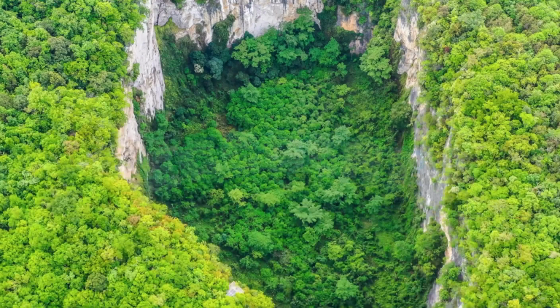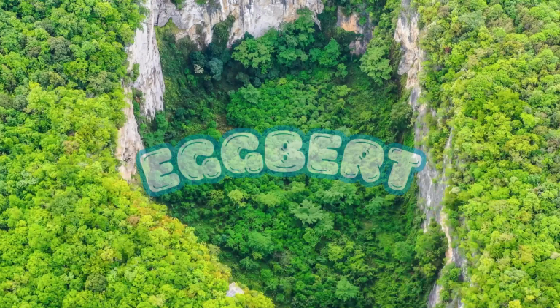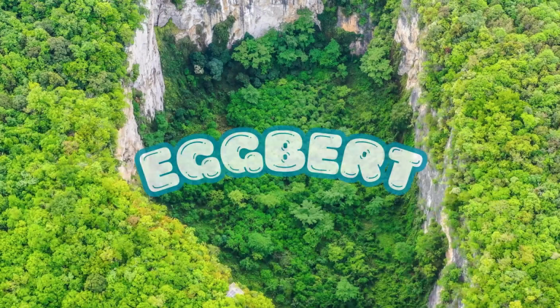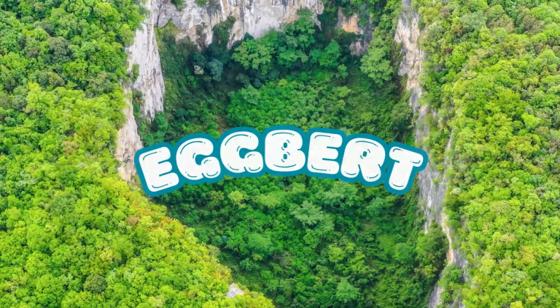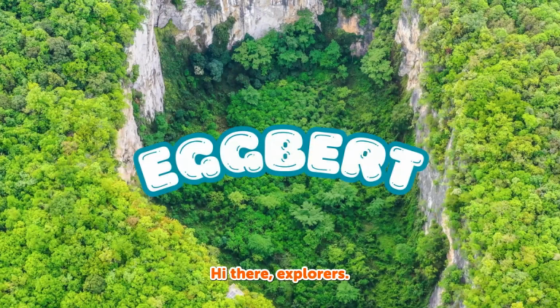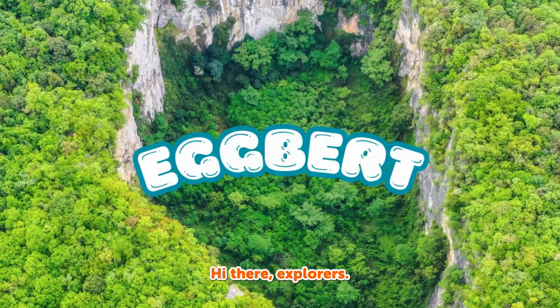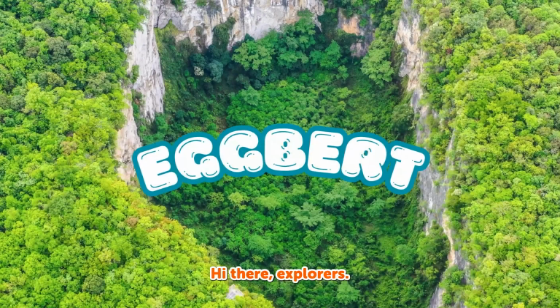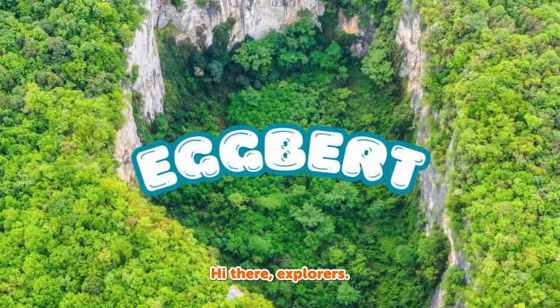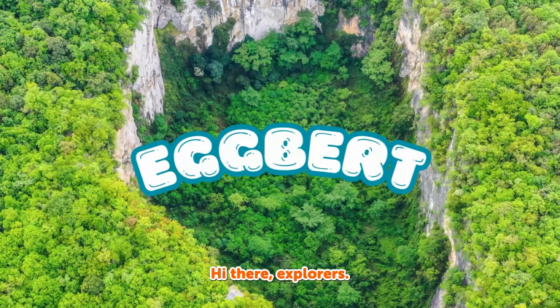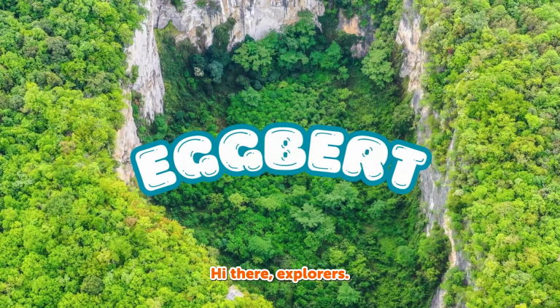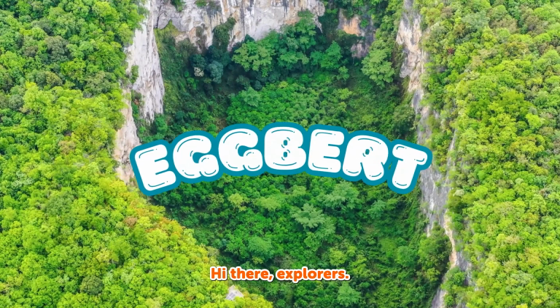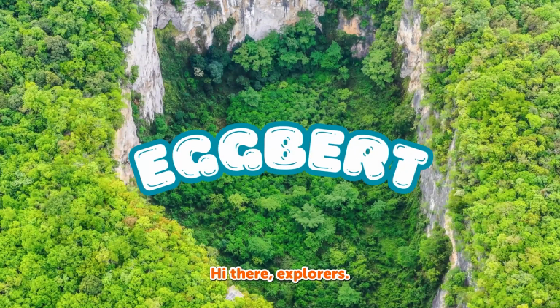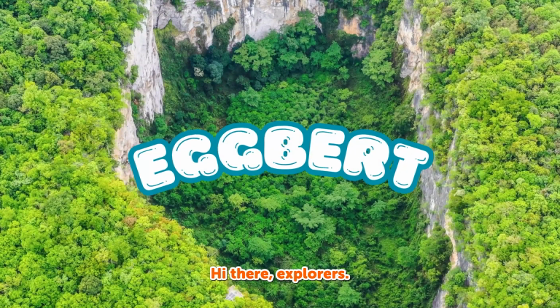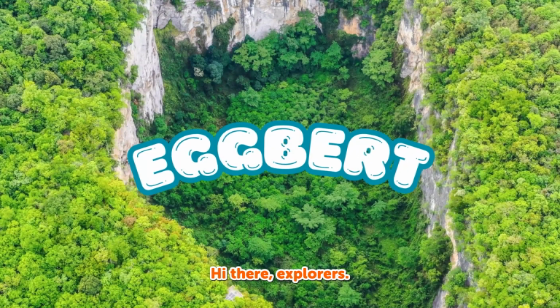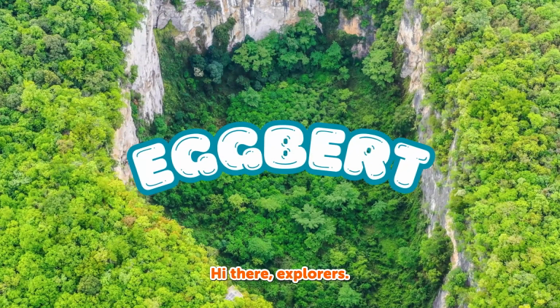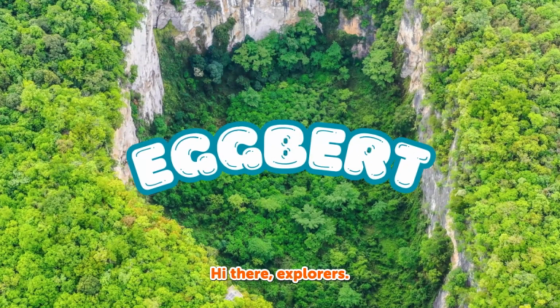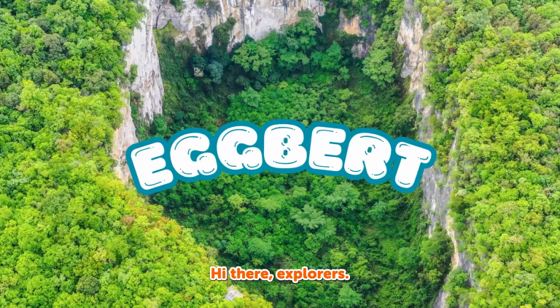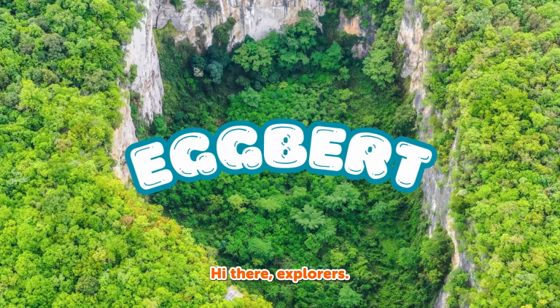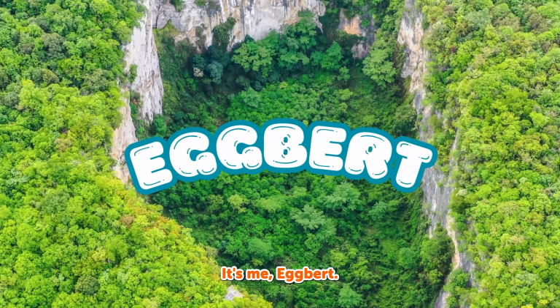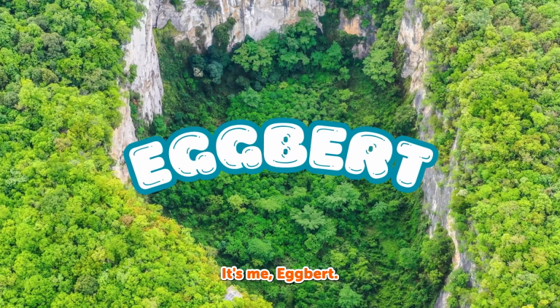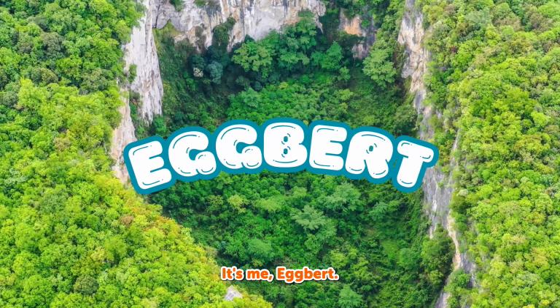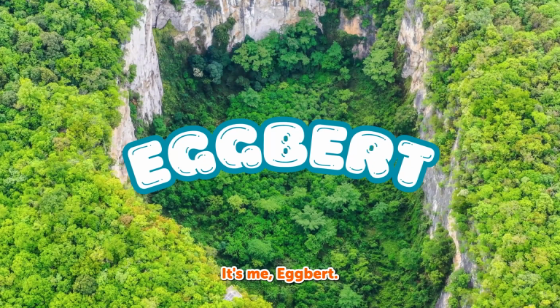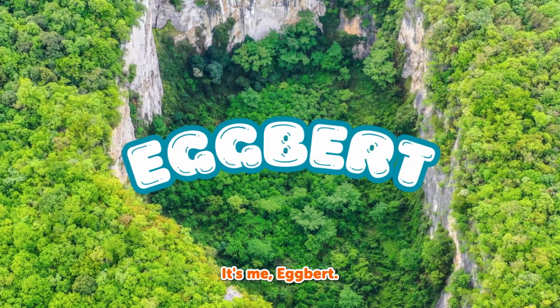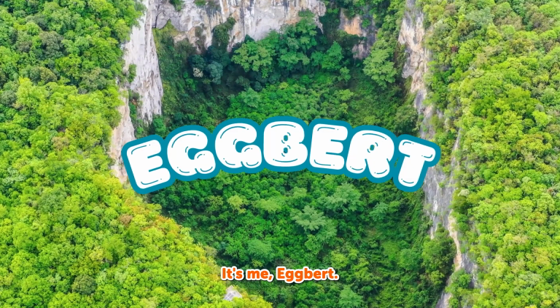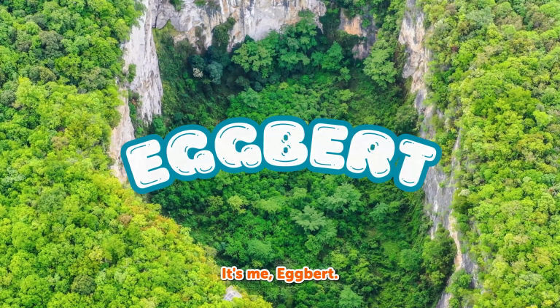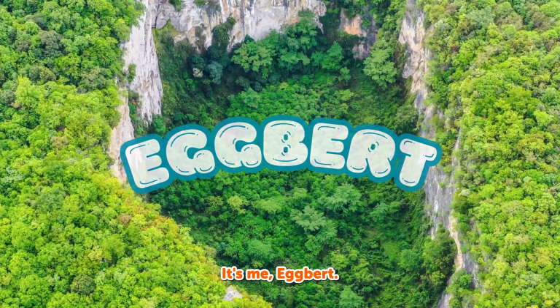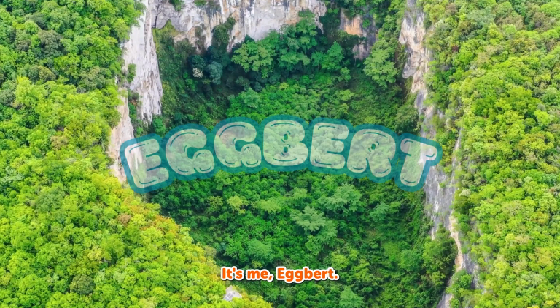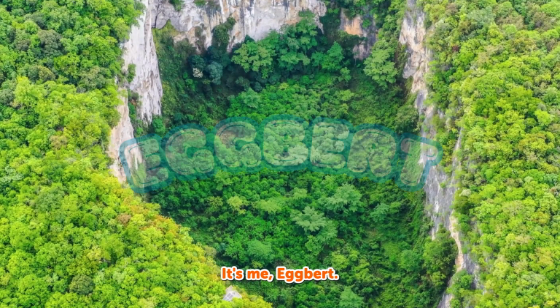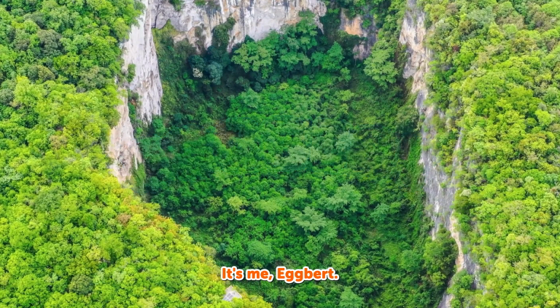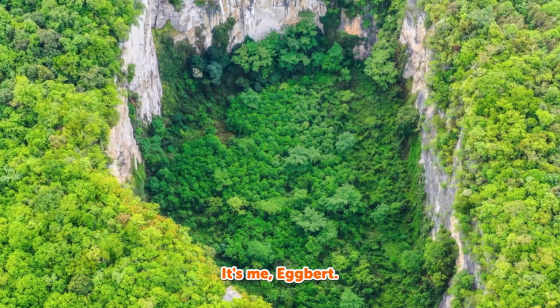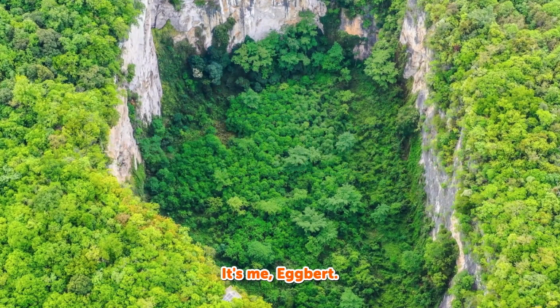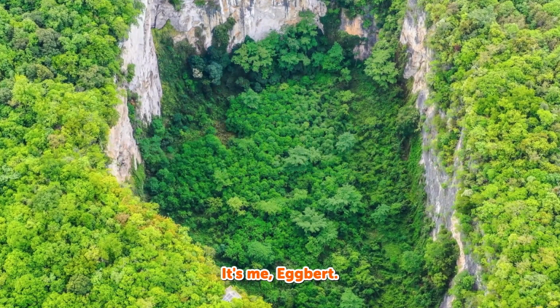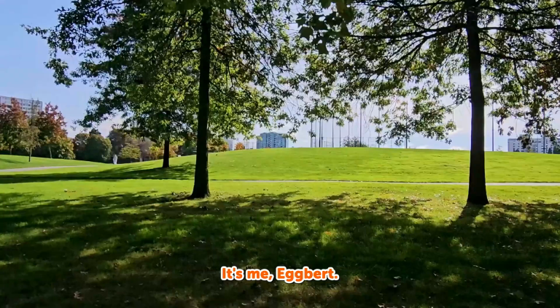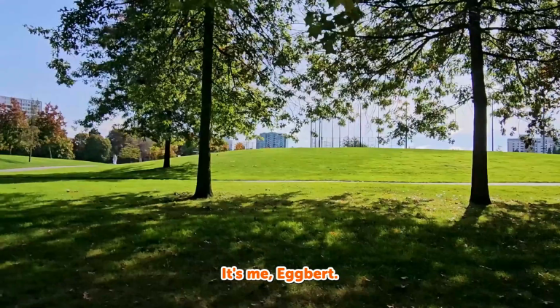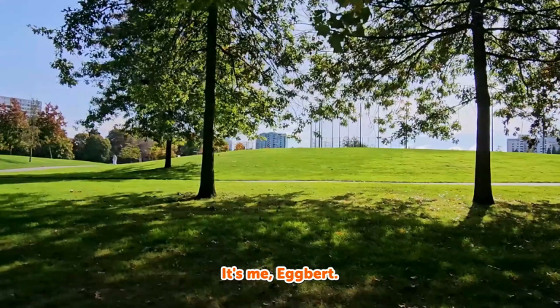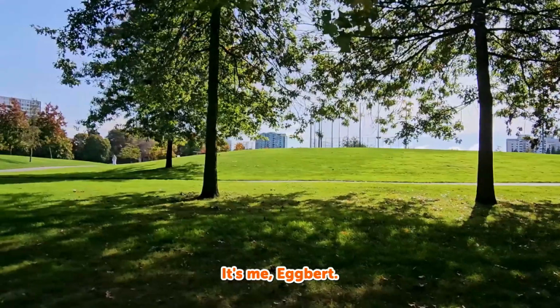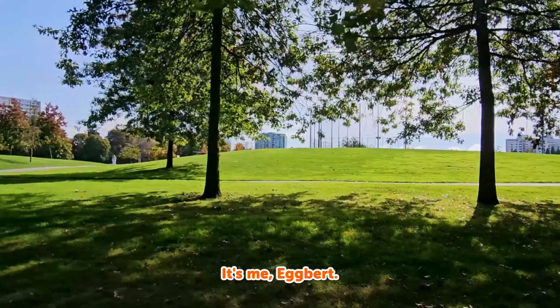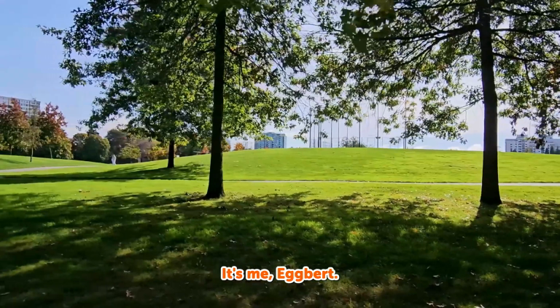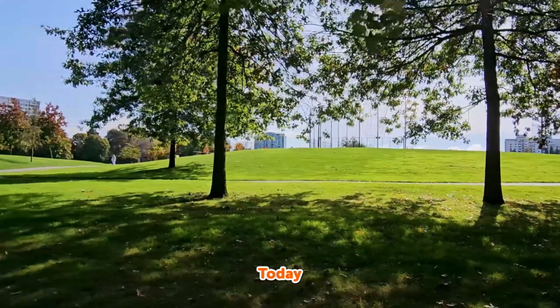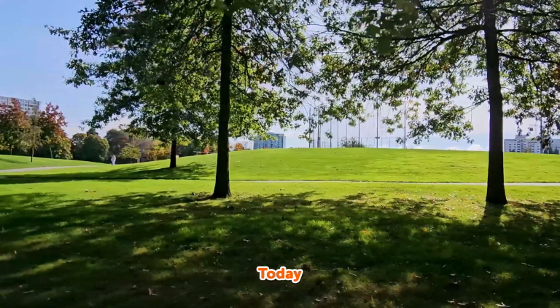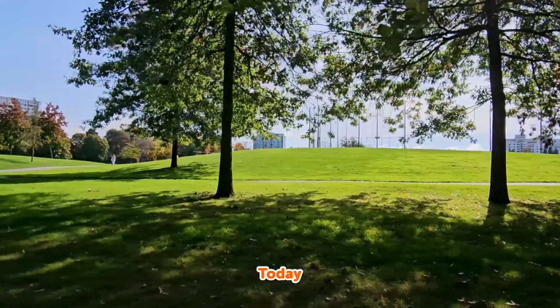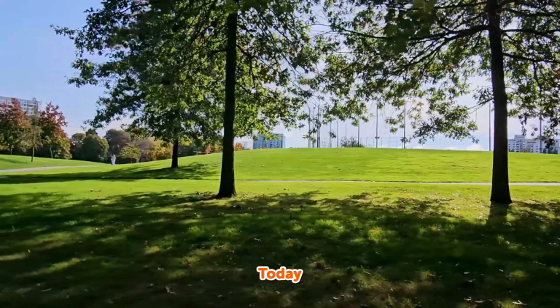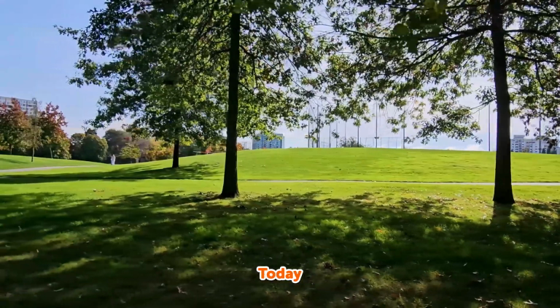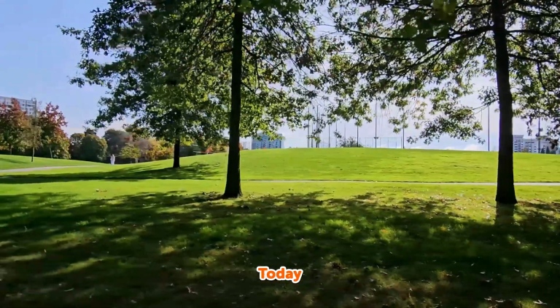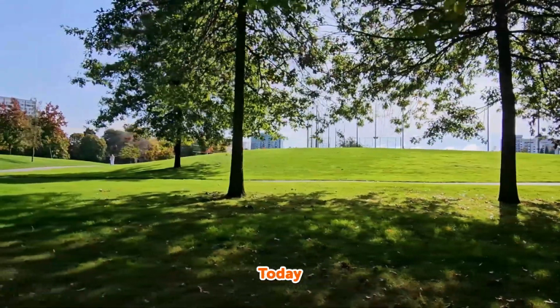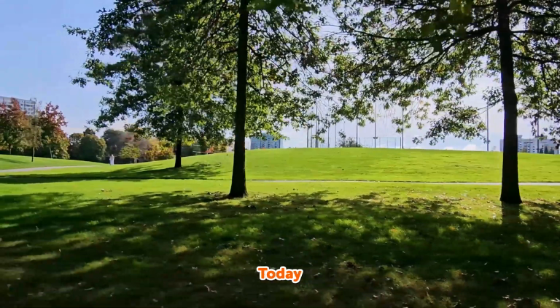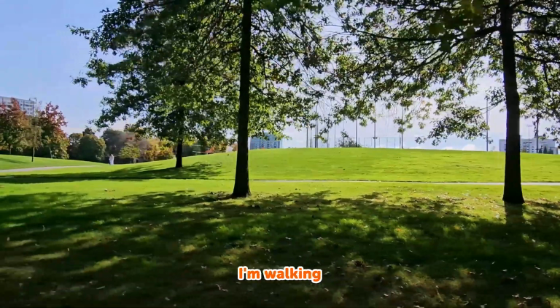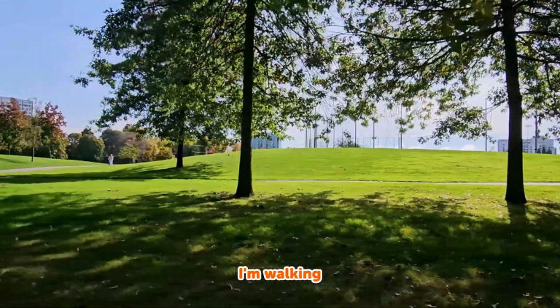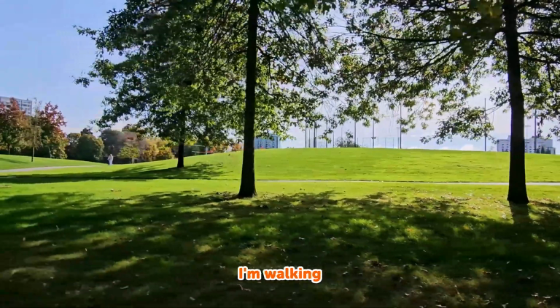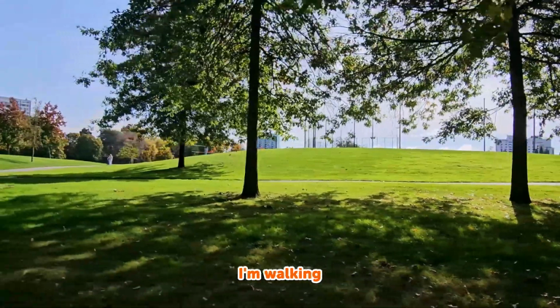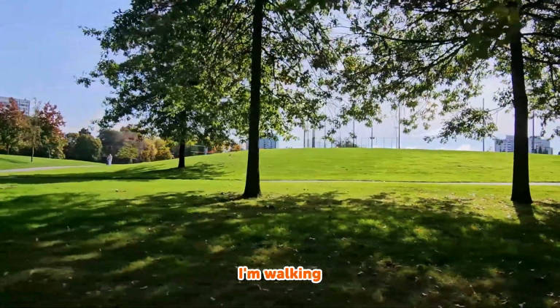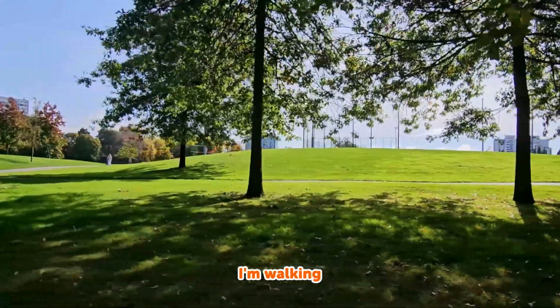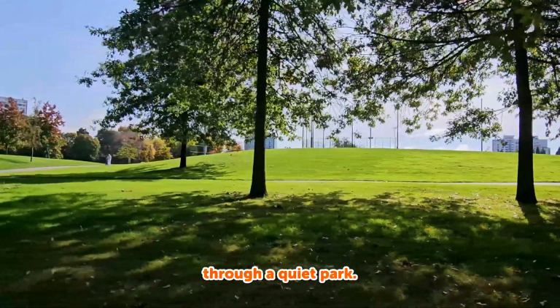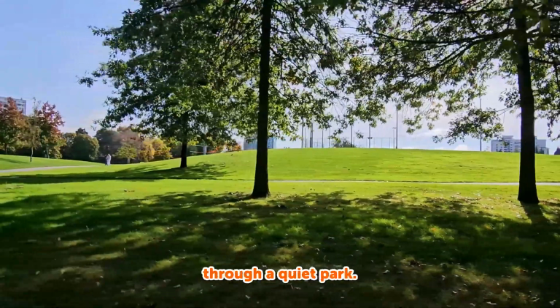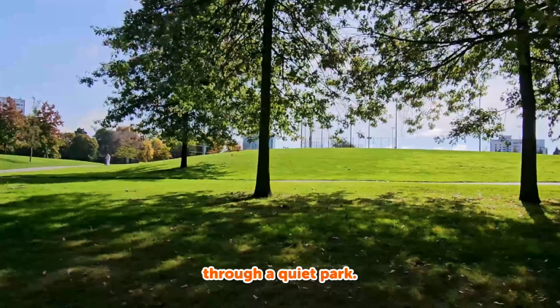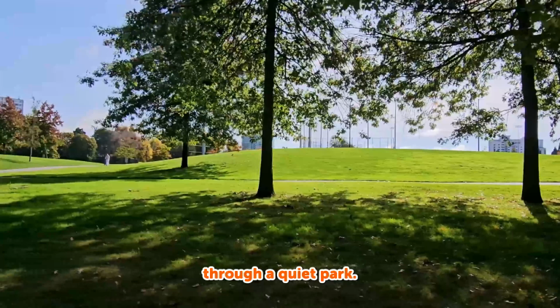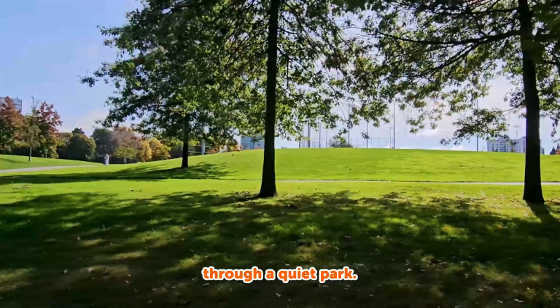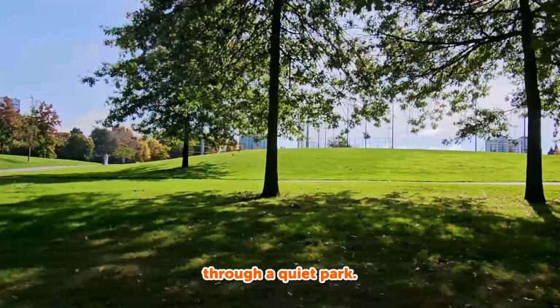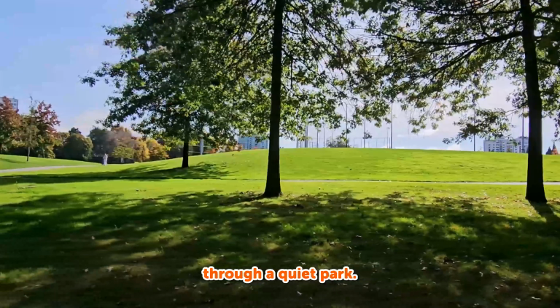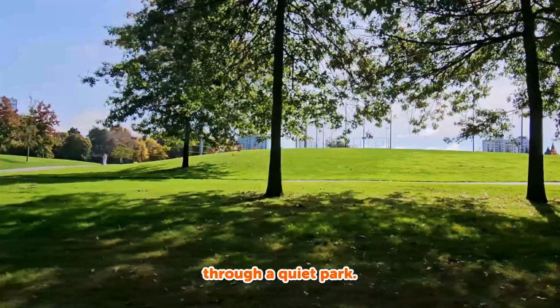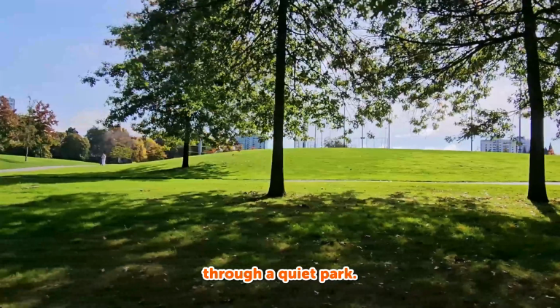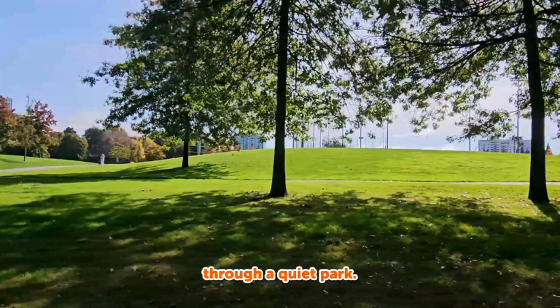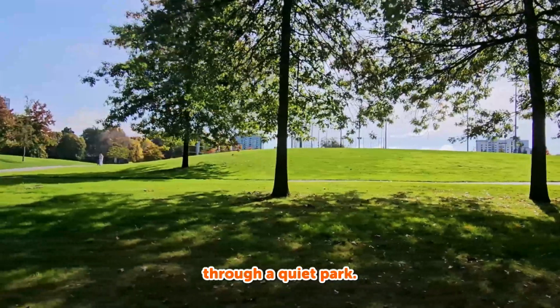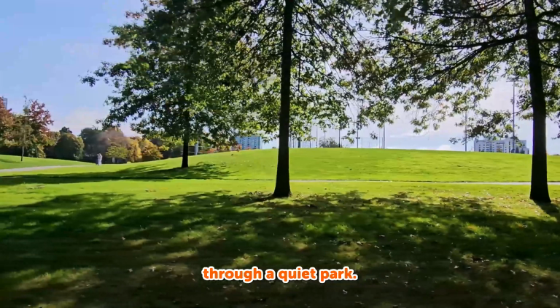Hi there, explorers! It's me, Egbert. Today, I'm walking through a quiet park.